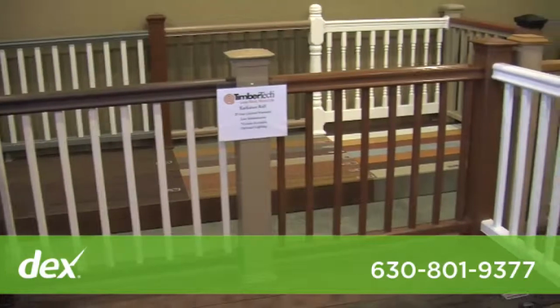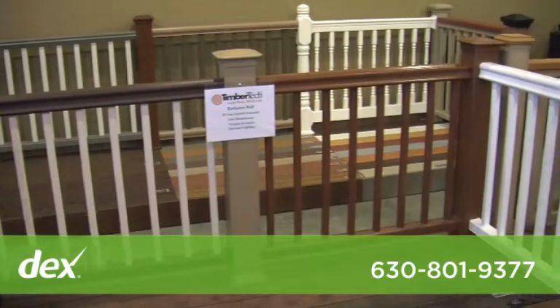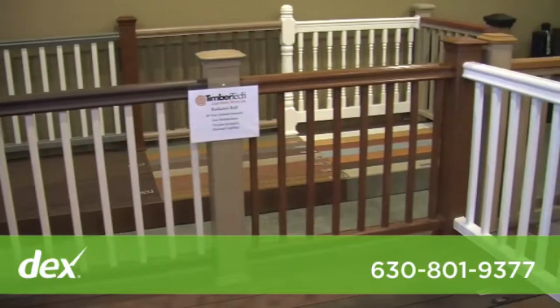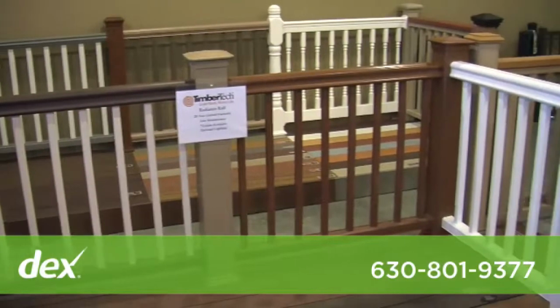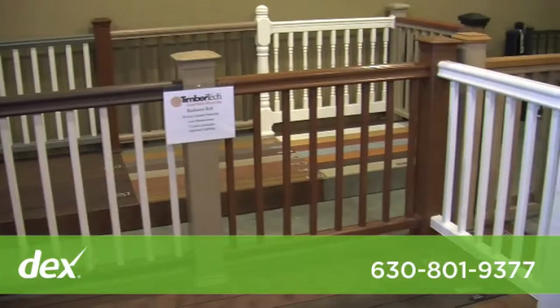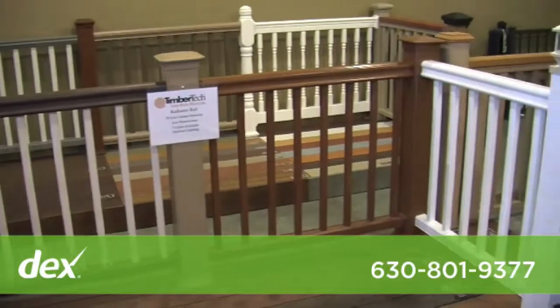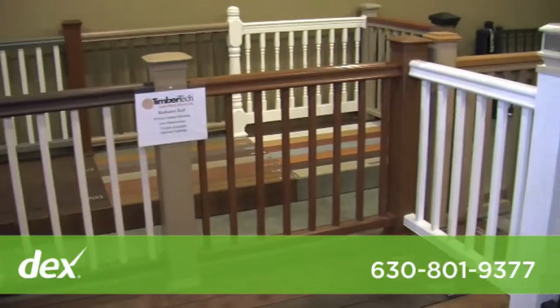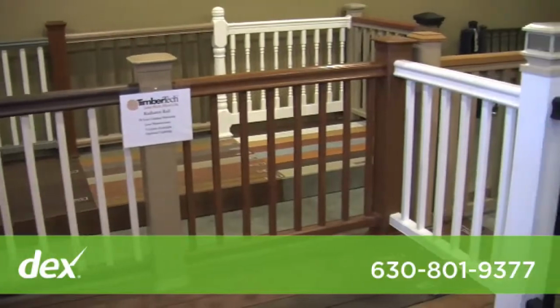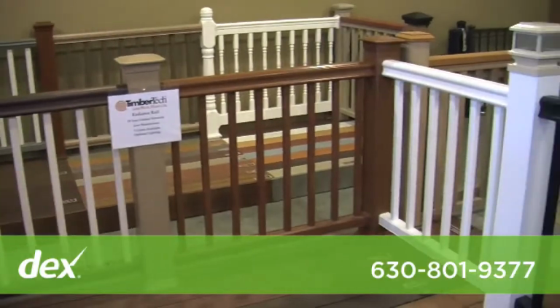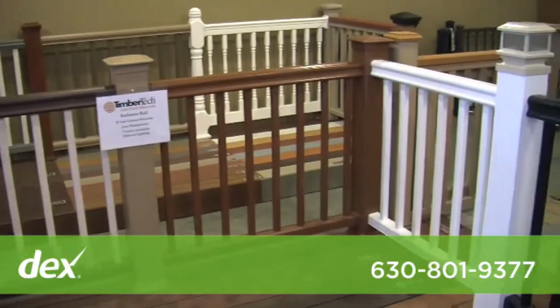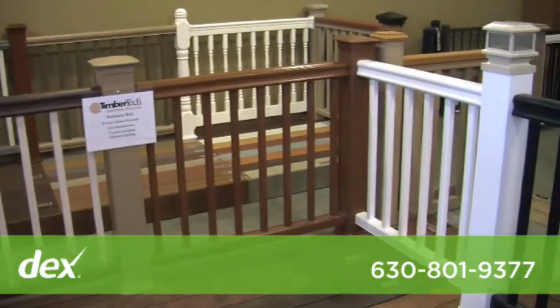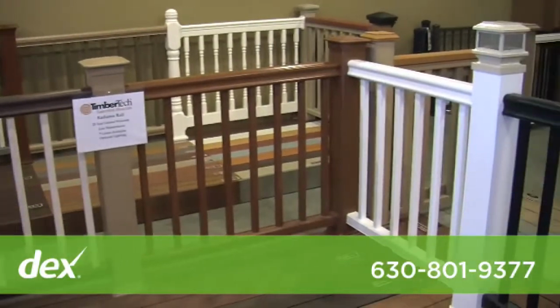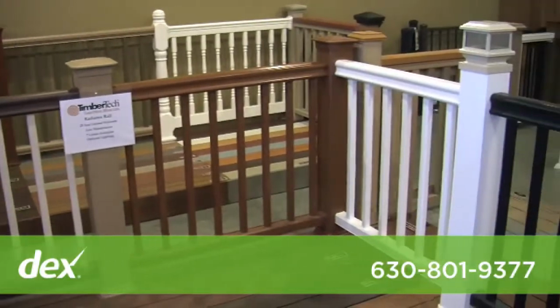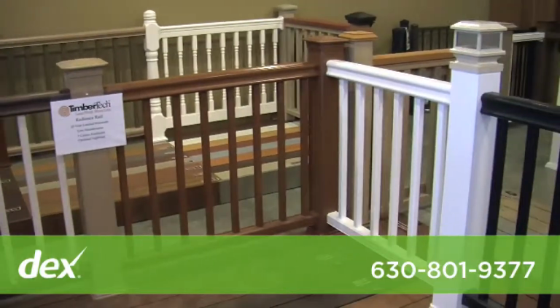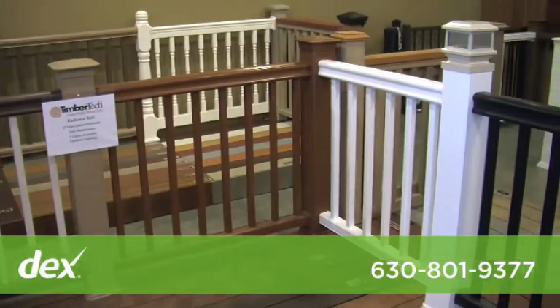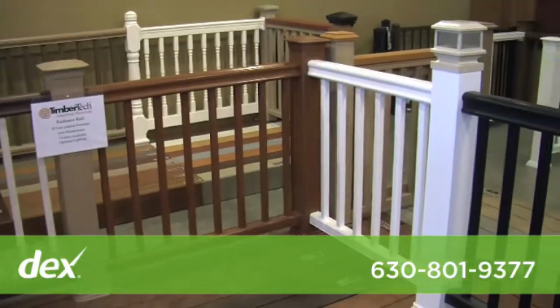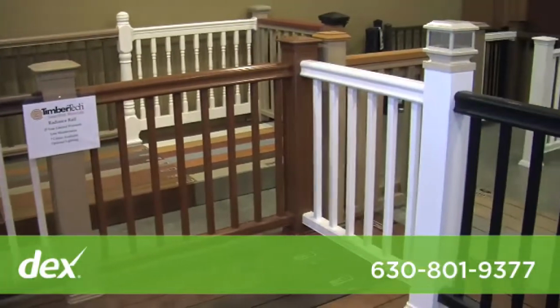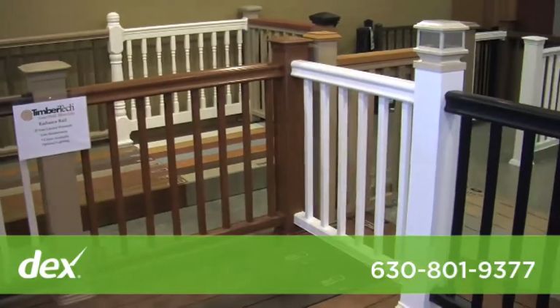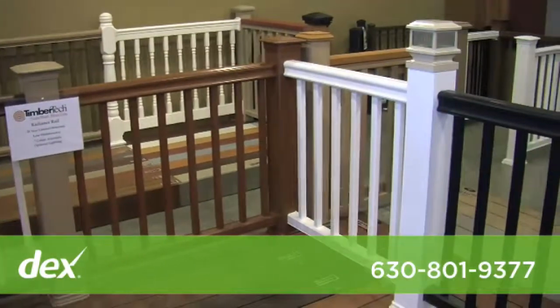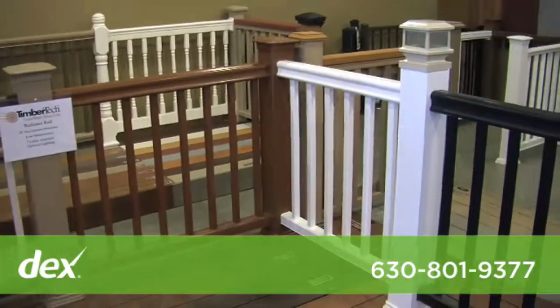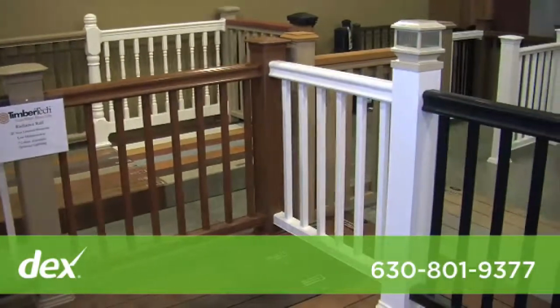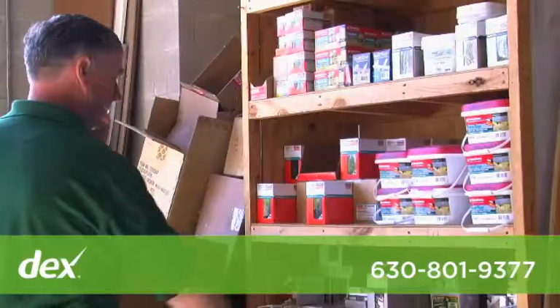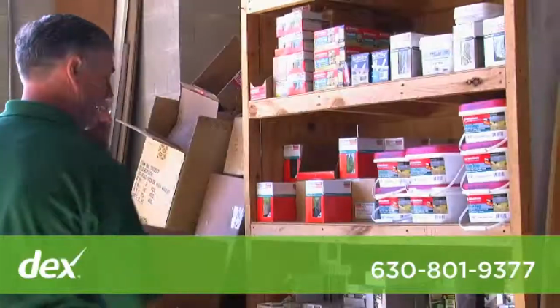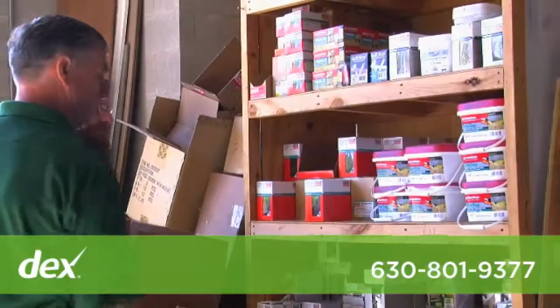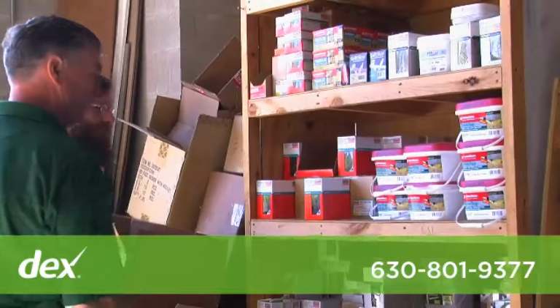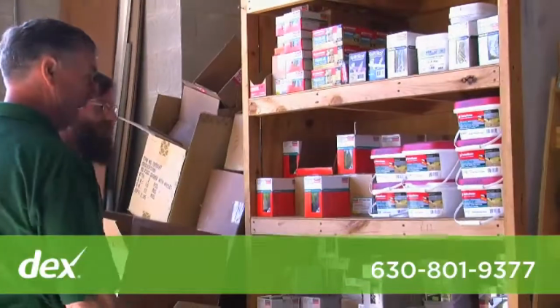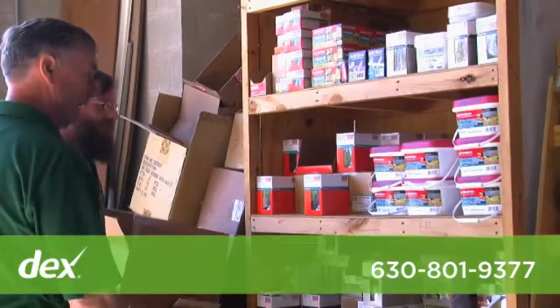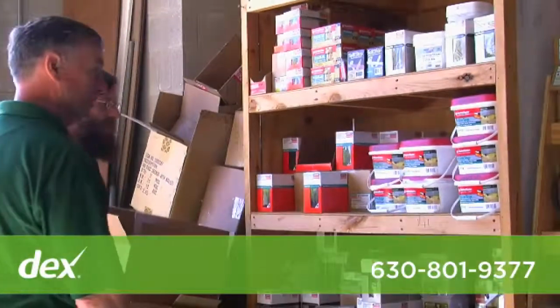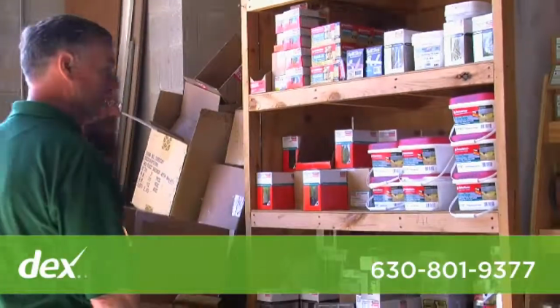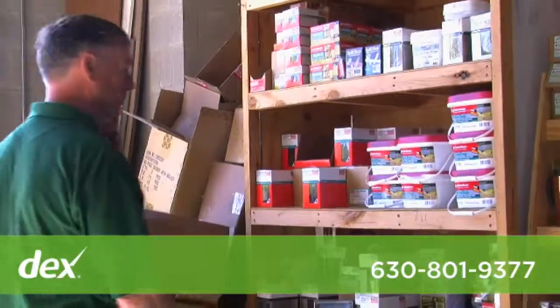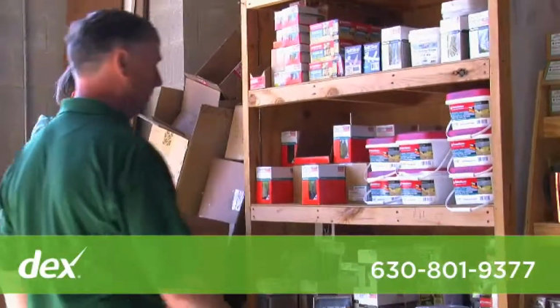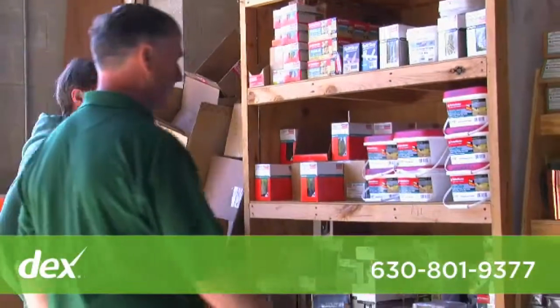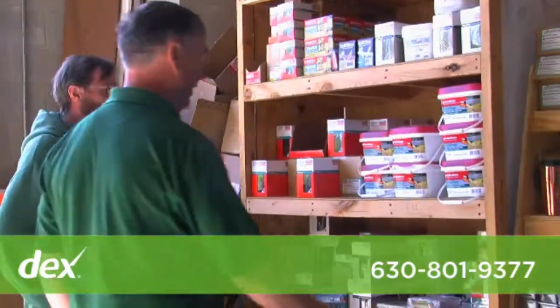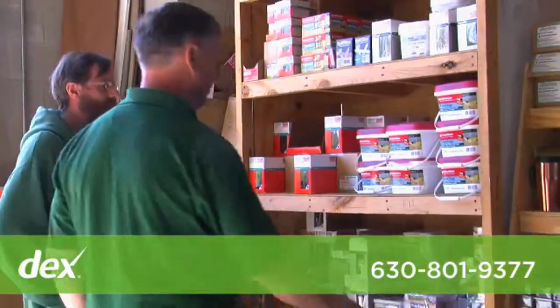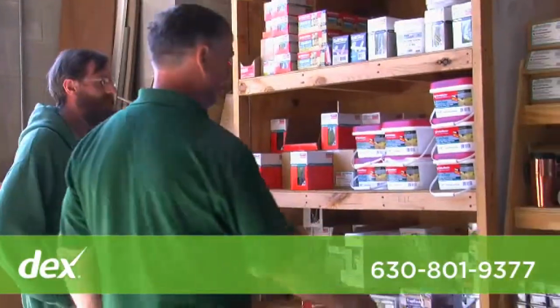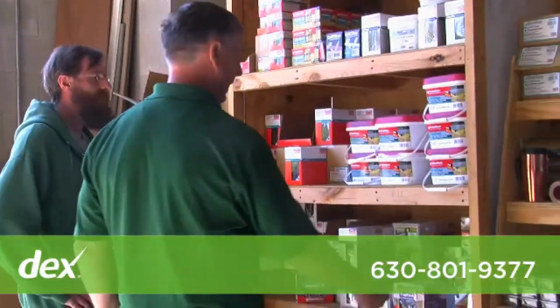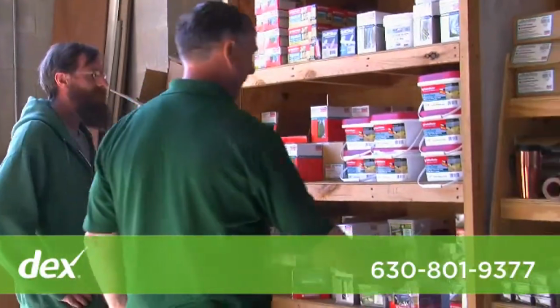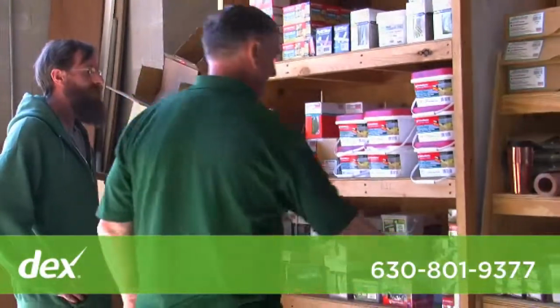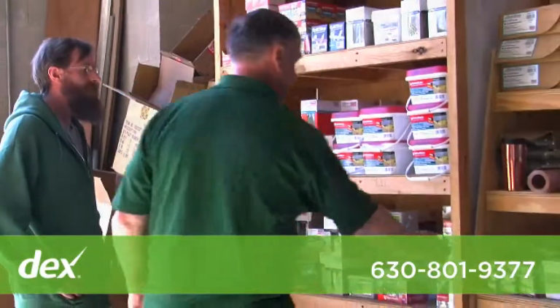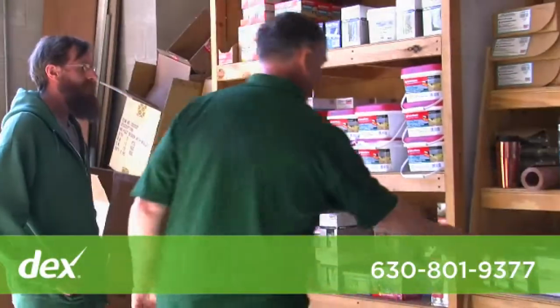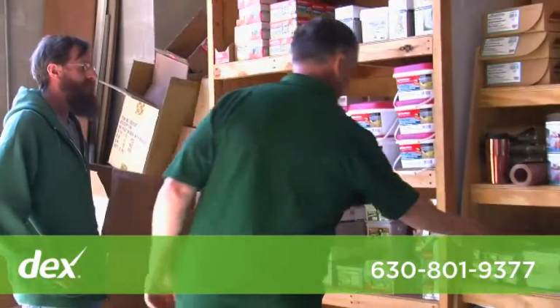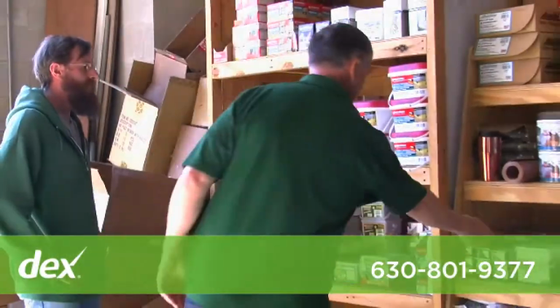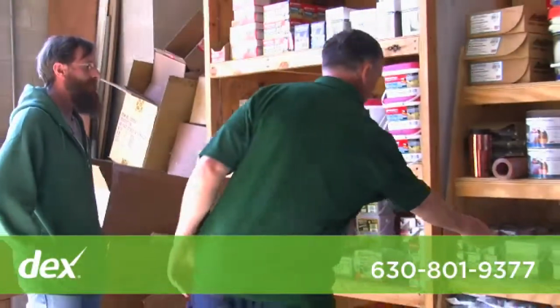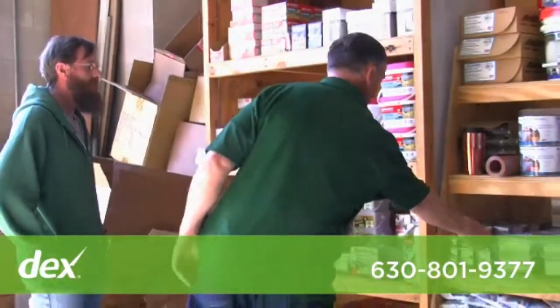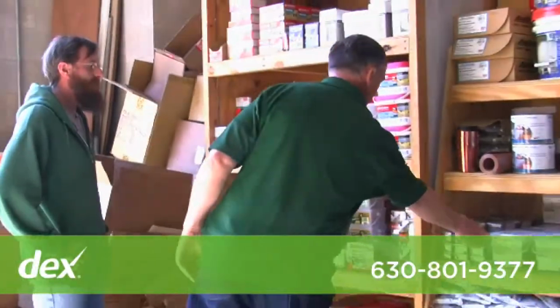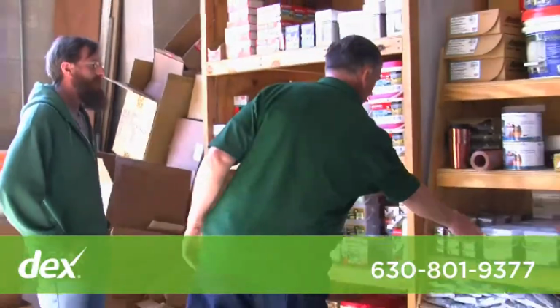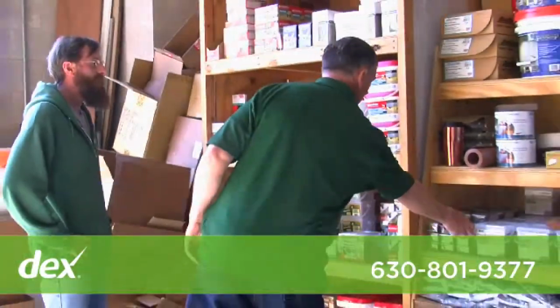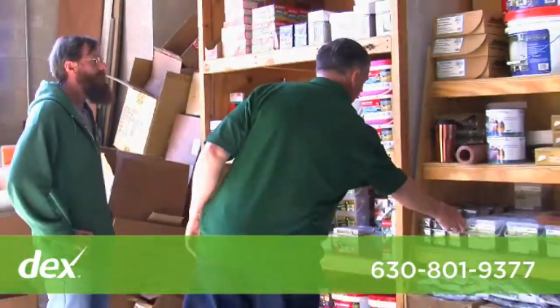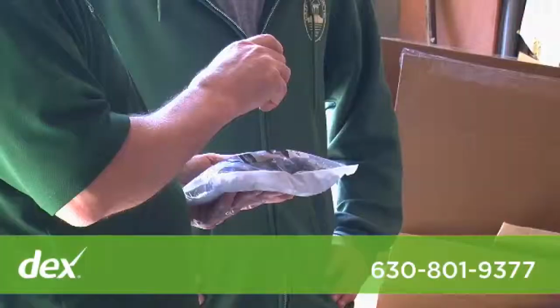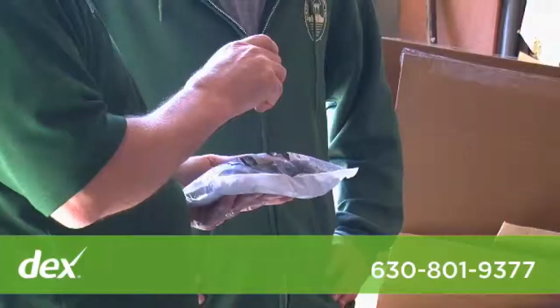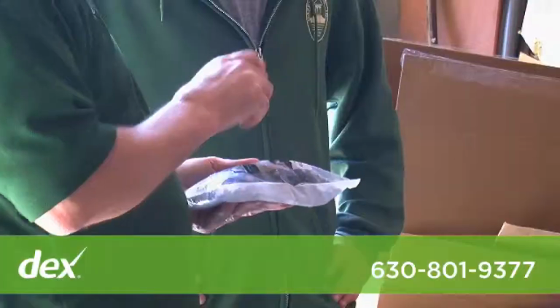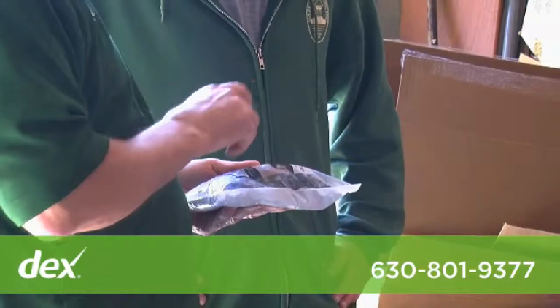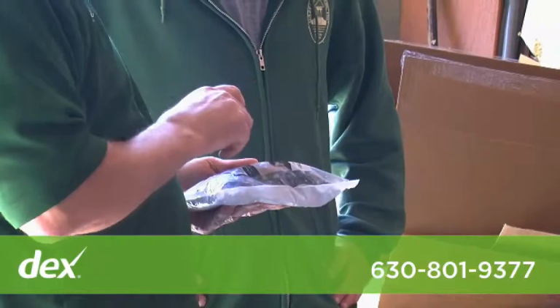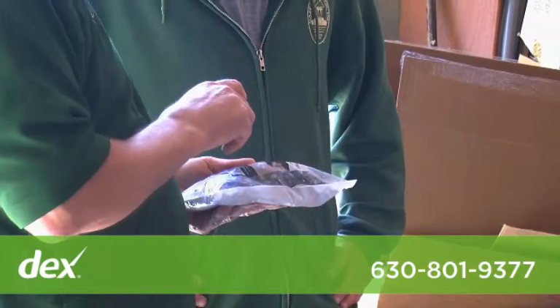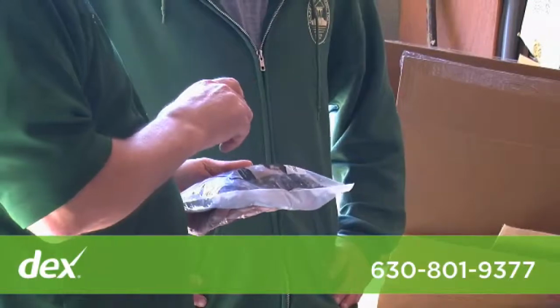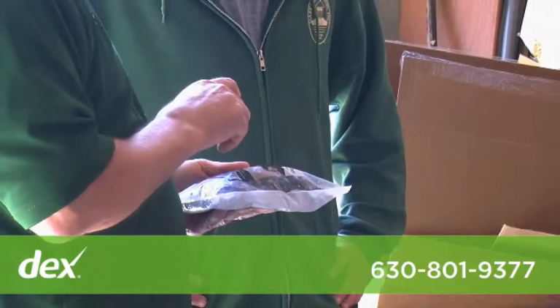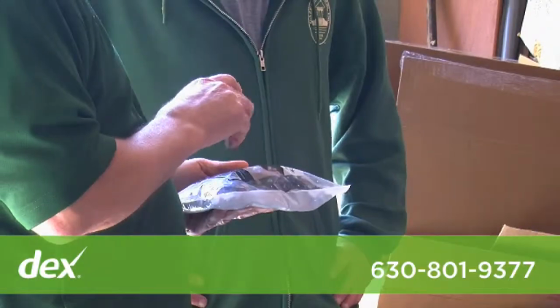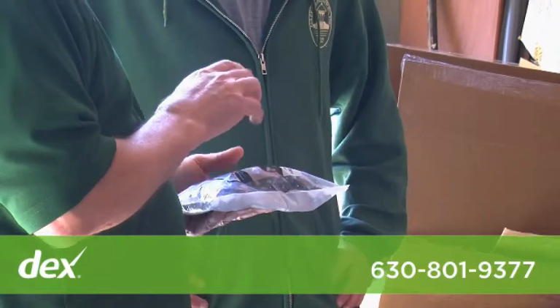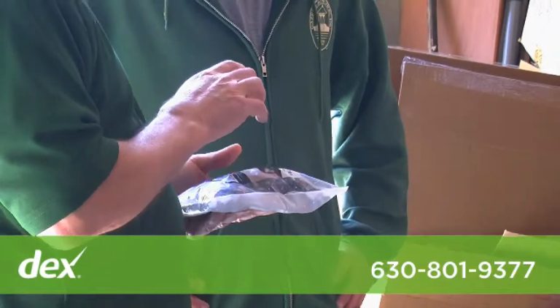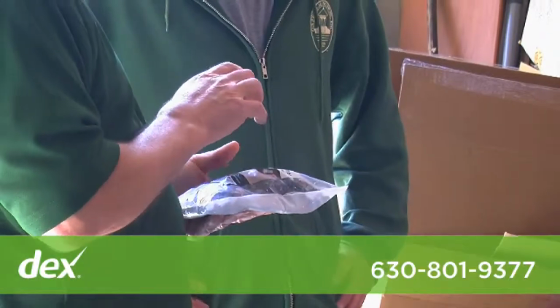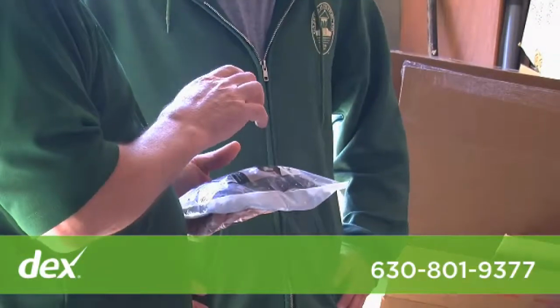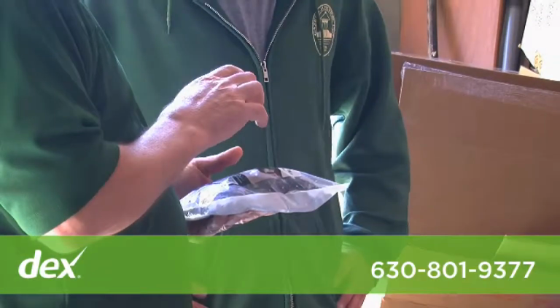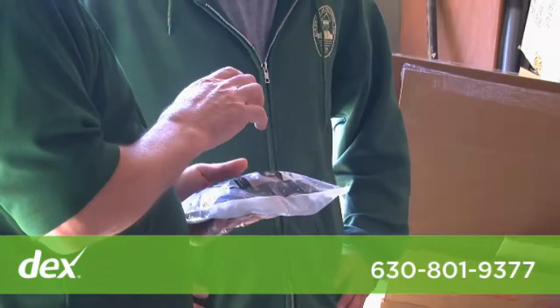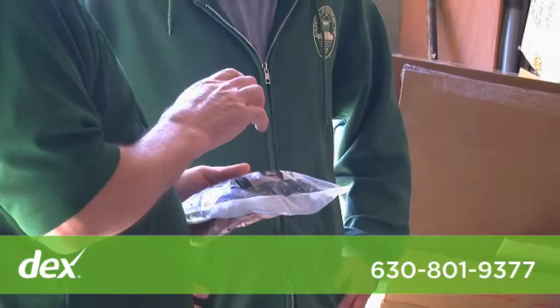We sell to a lot of contractors. They'll come to us with material lists, we provide them a quote, and they get special pricing as a contractor.